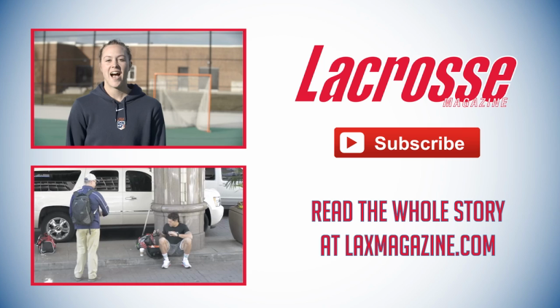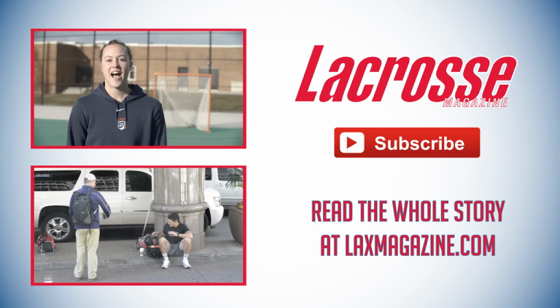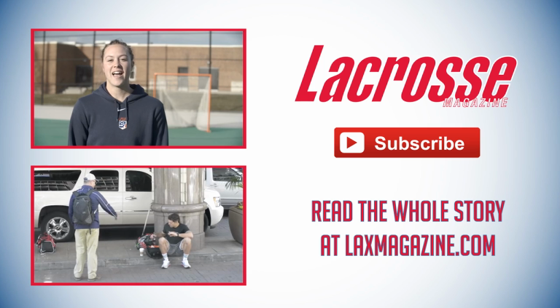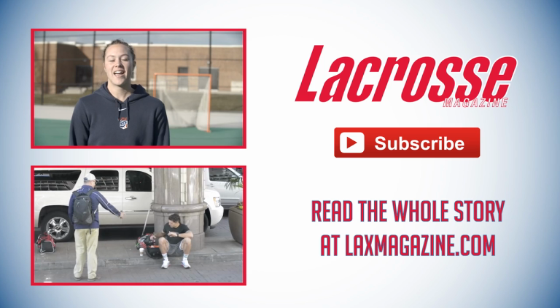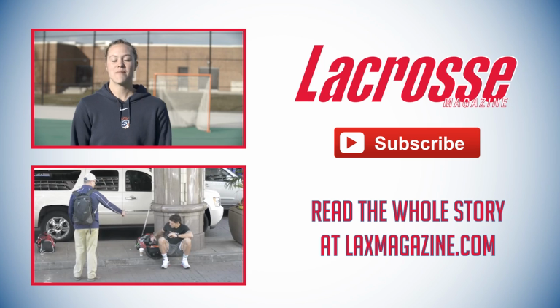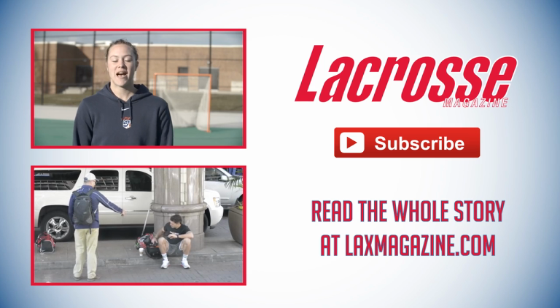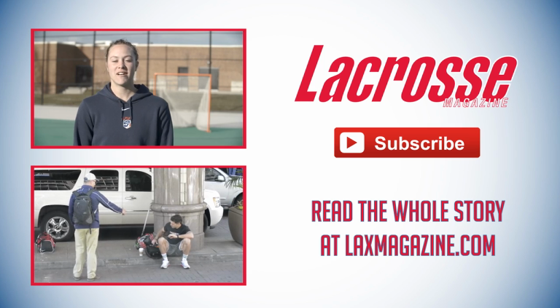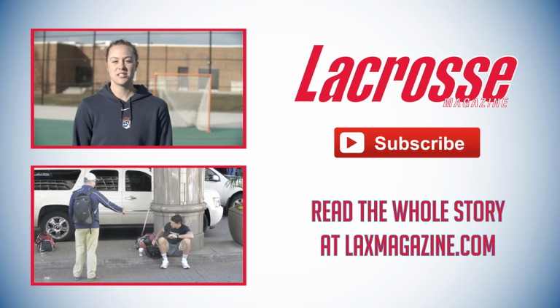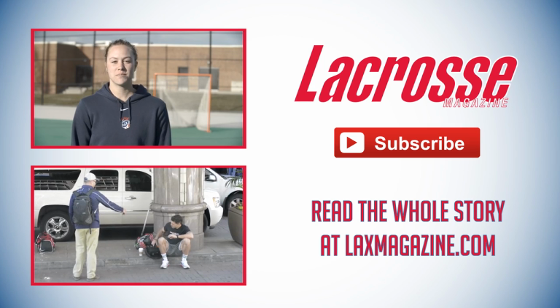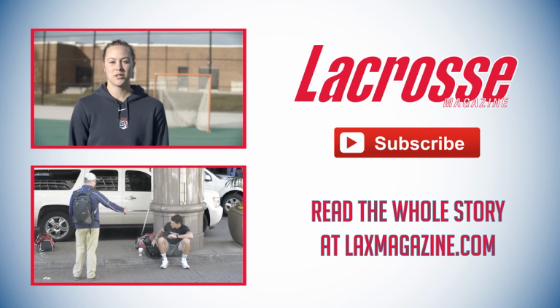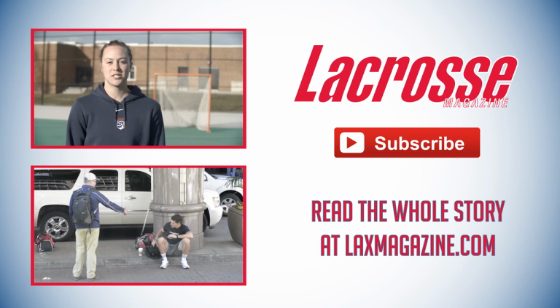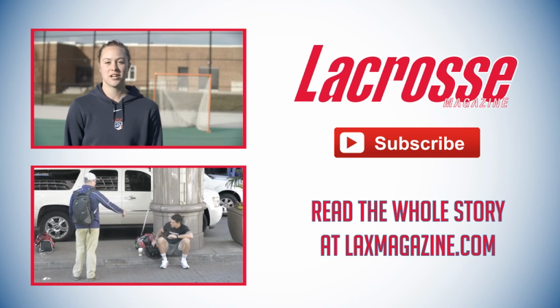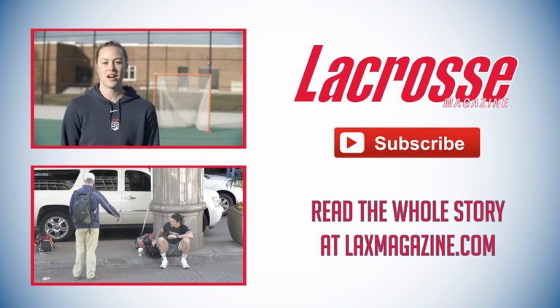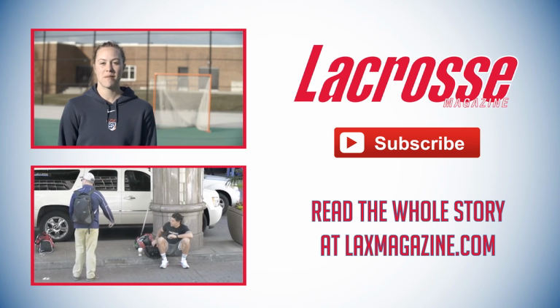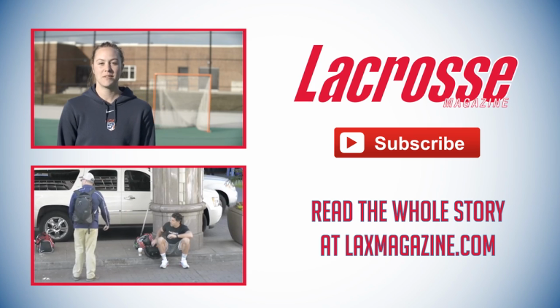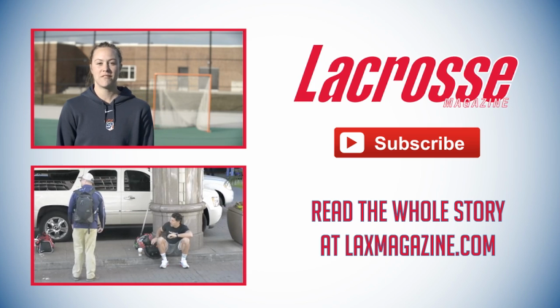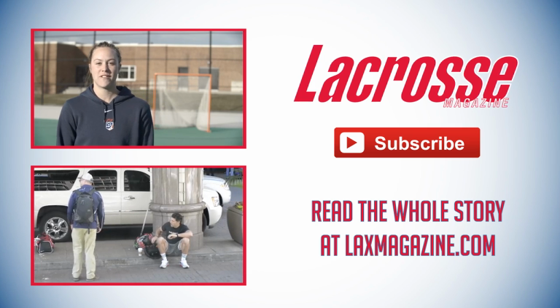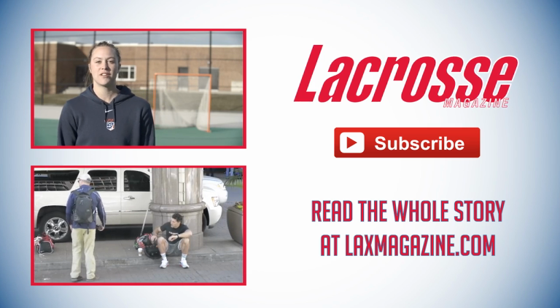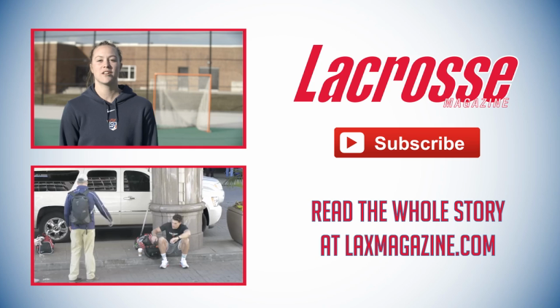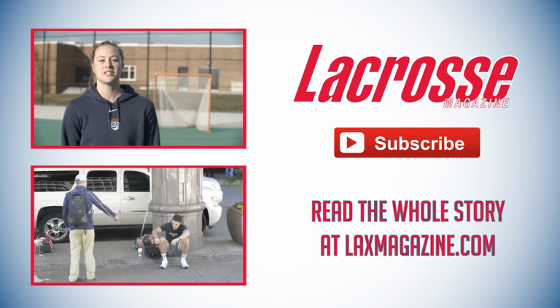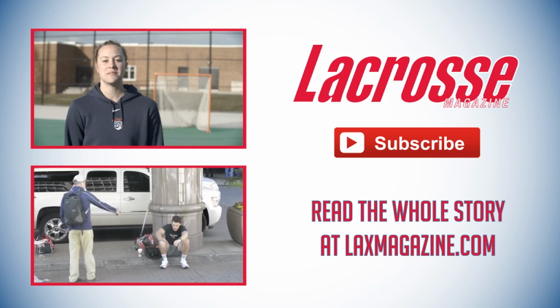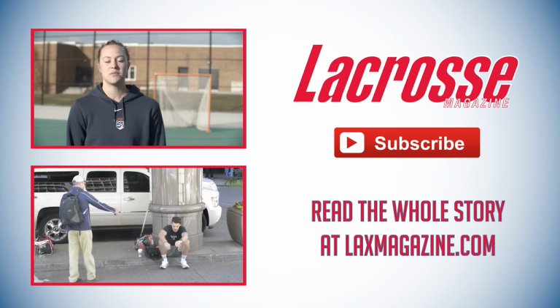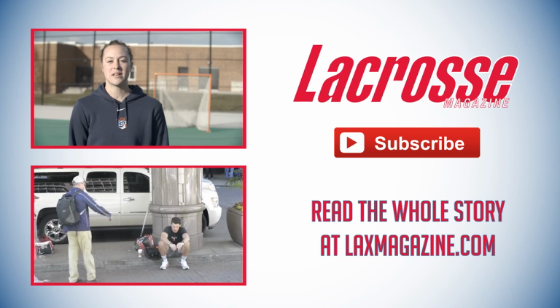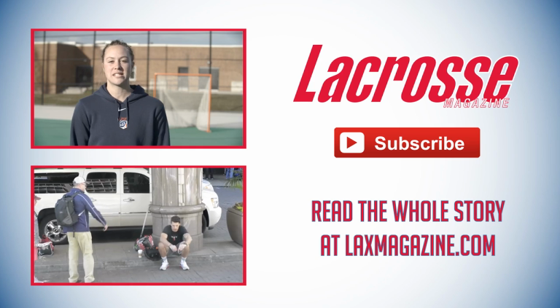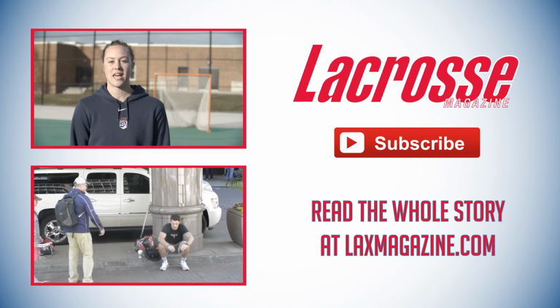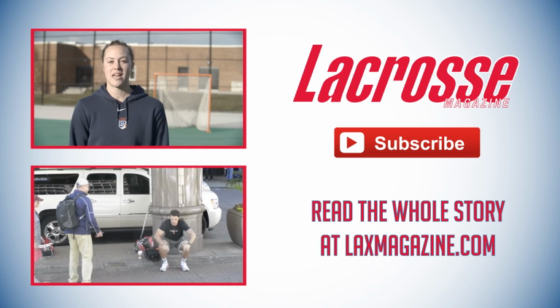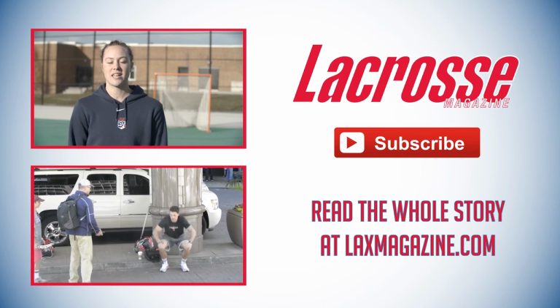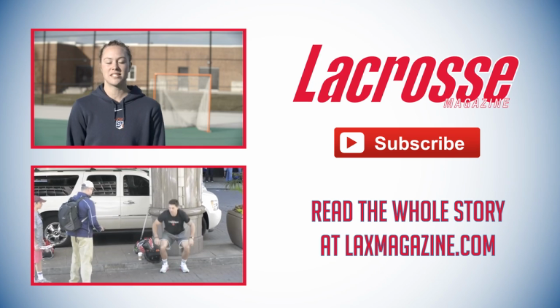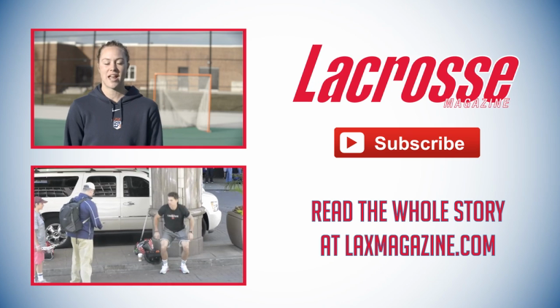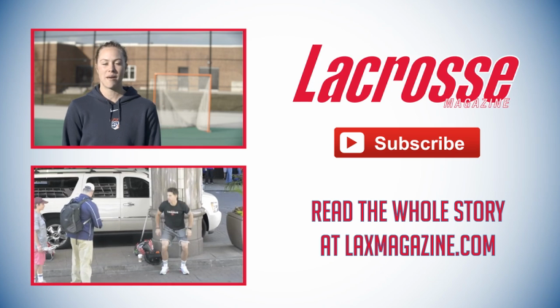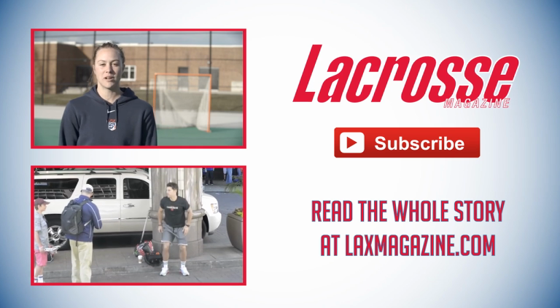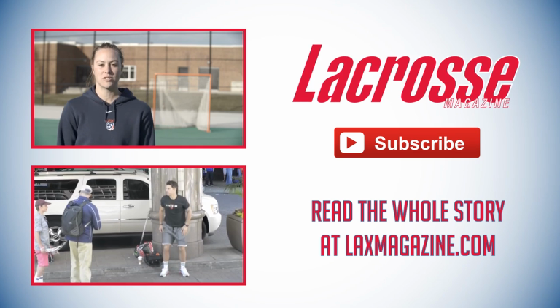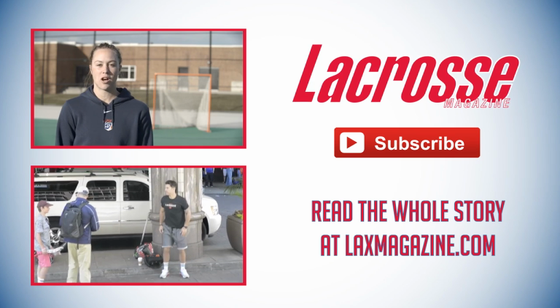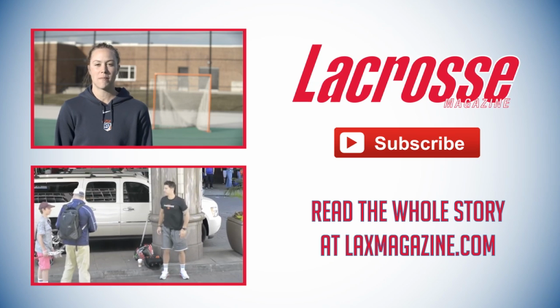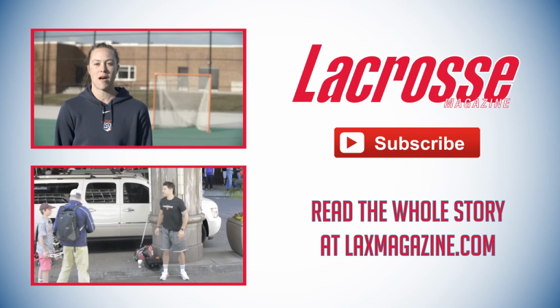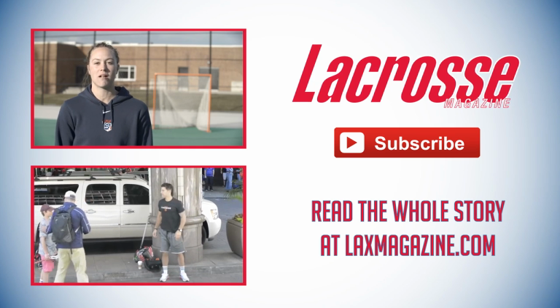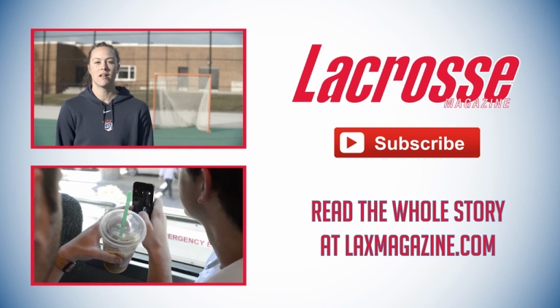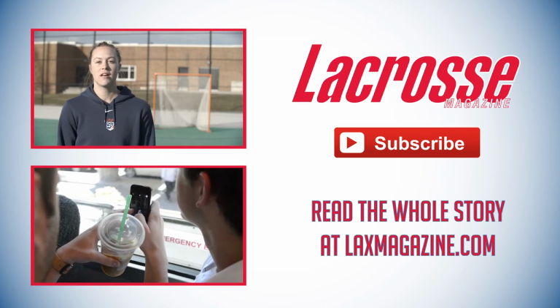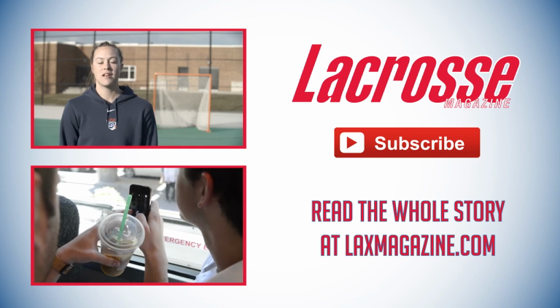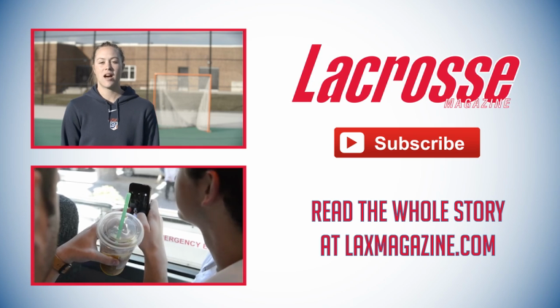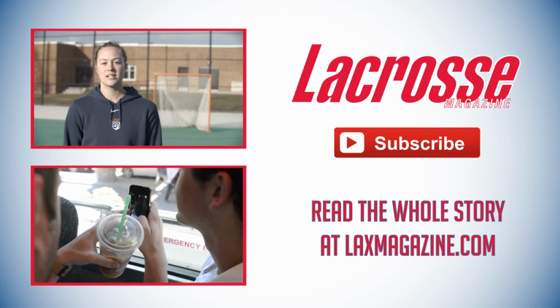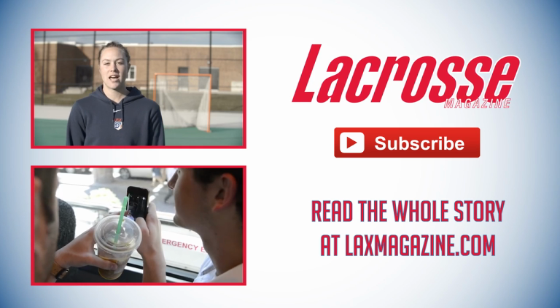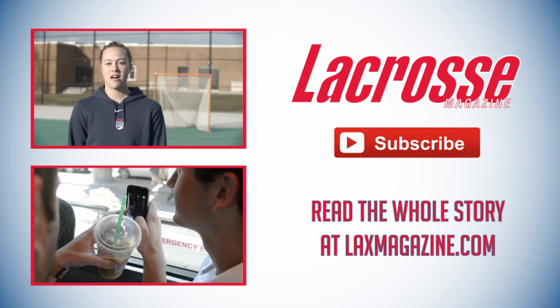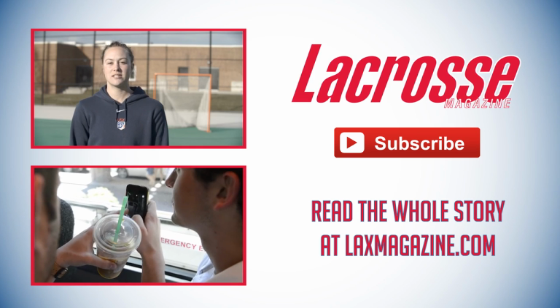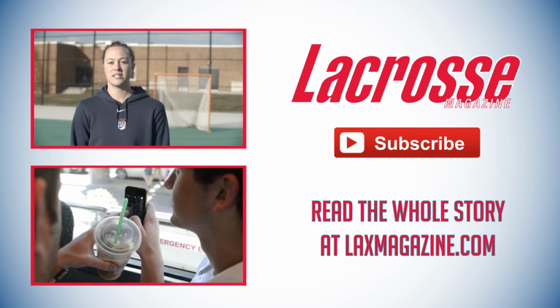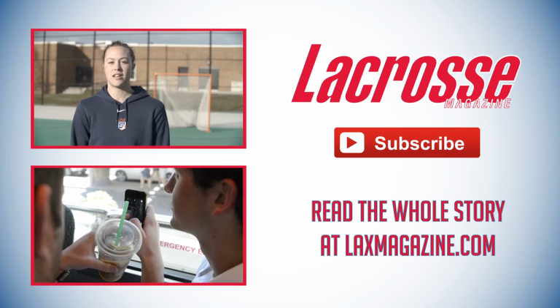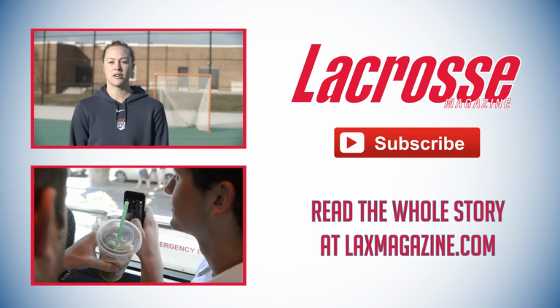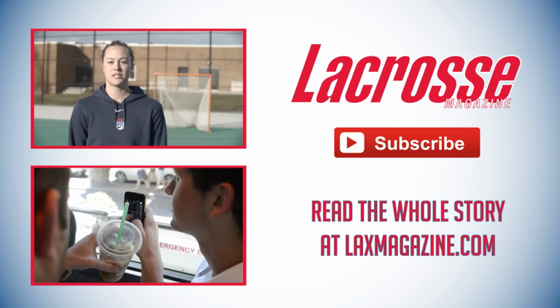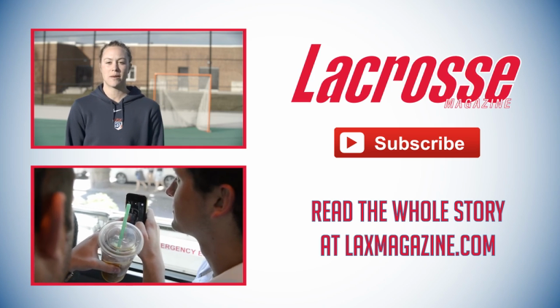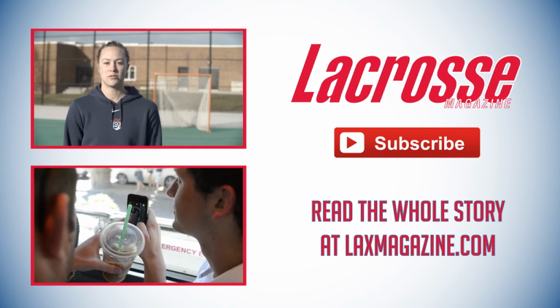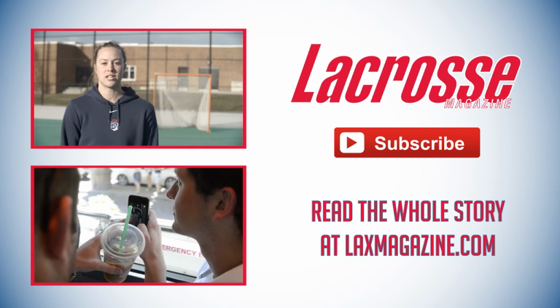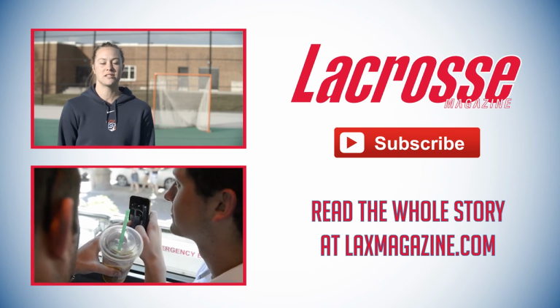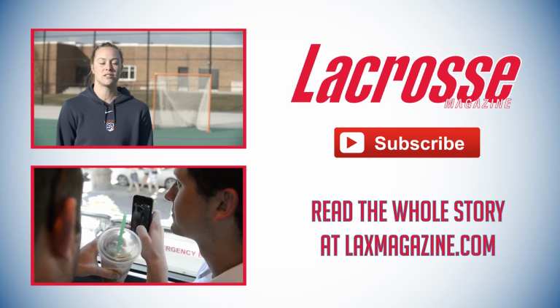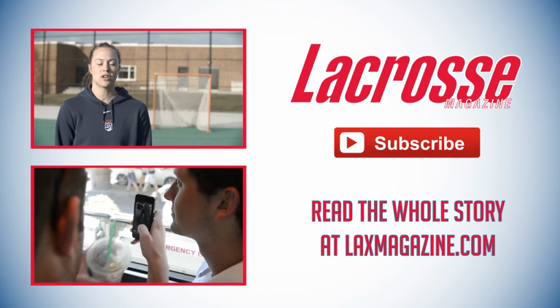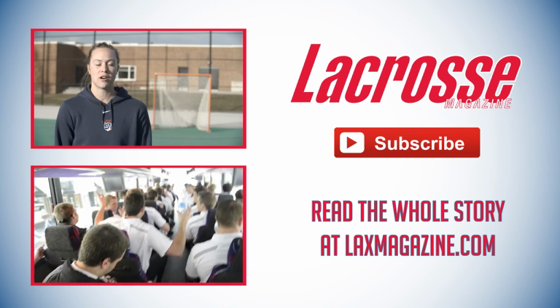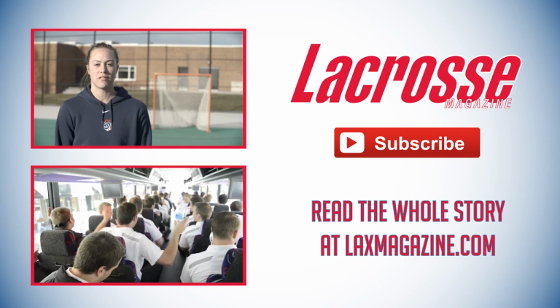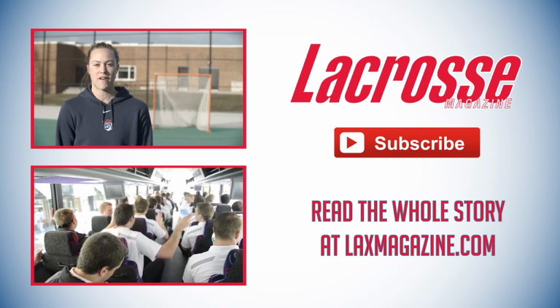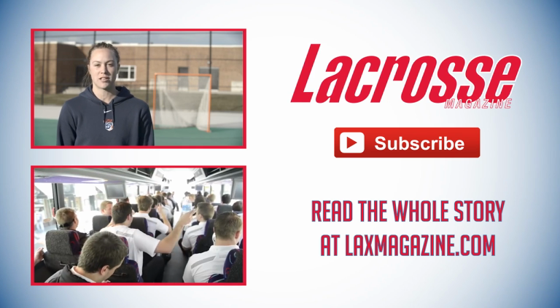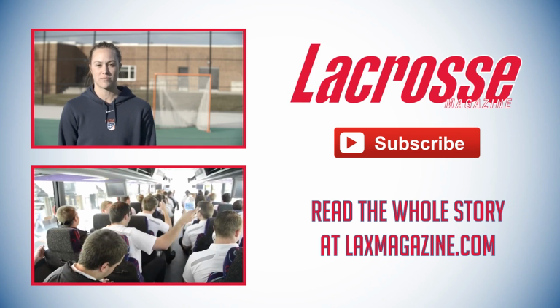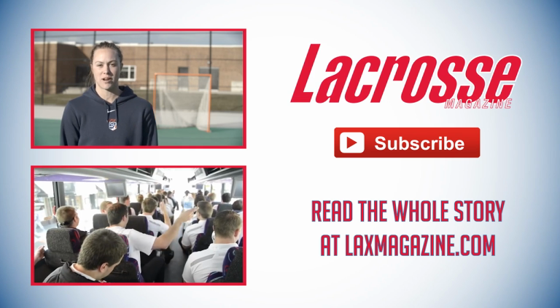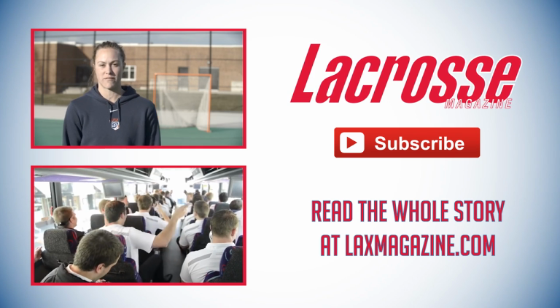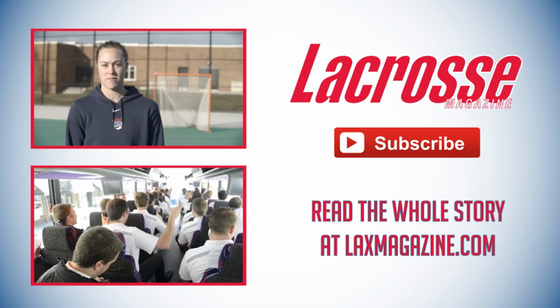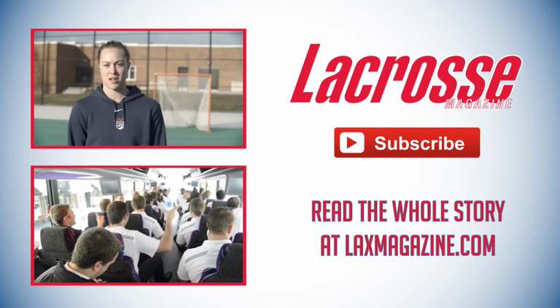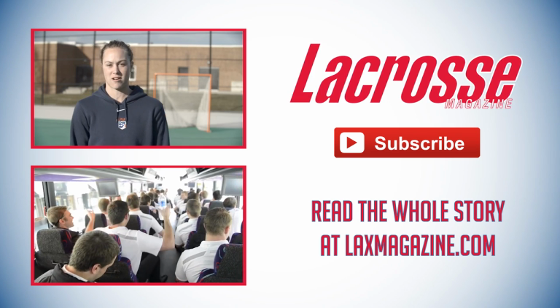Hi, I'm Alice Mercer. I'm a defender on Team USA, and today I'm going to talk about knockdowns and interceptions and starting the fast break from there.